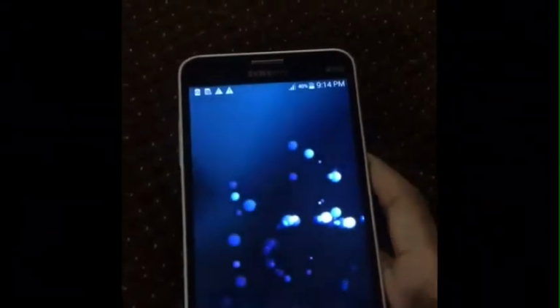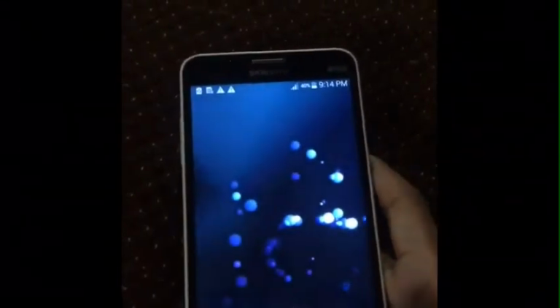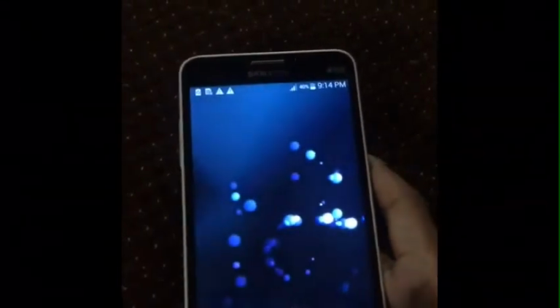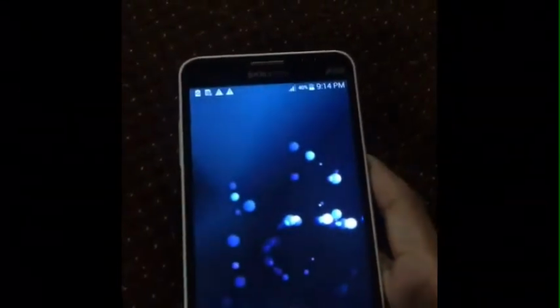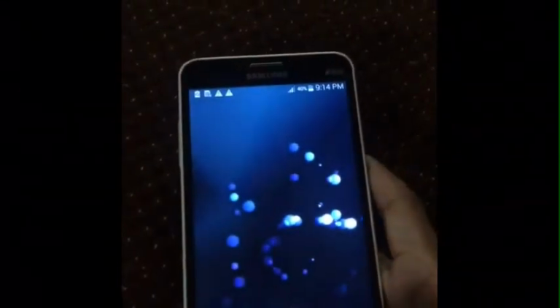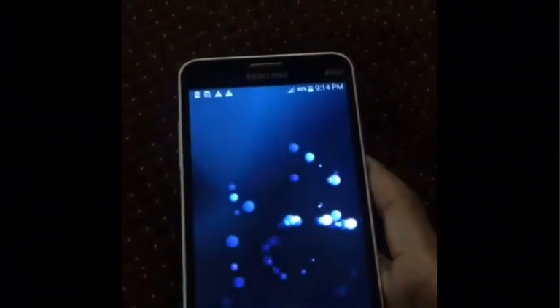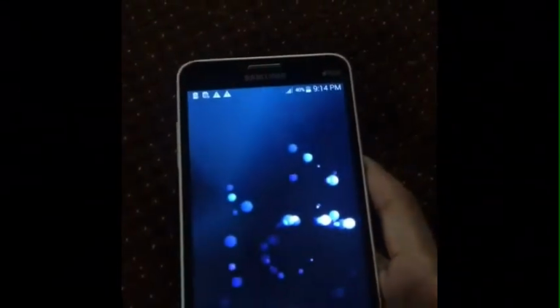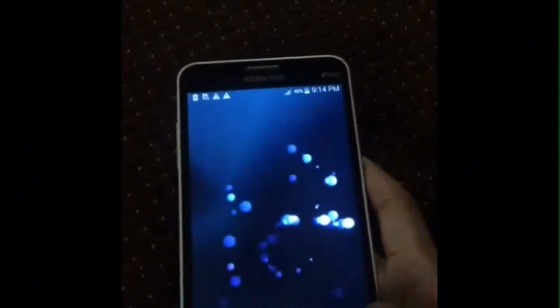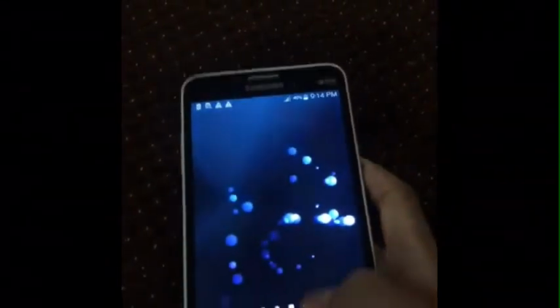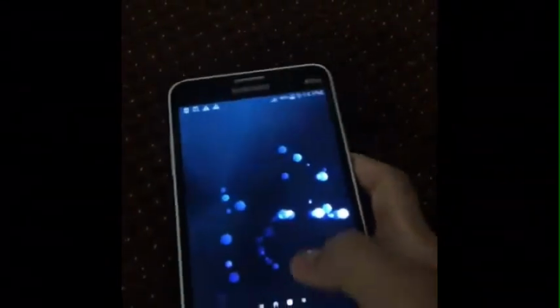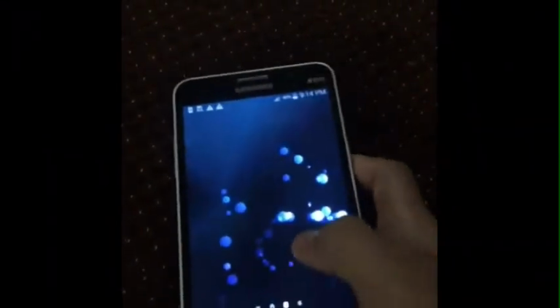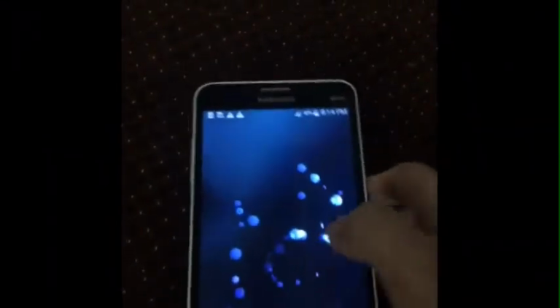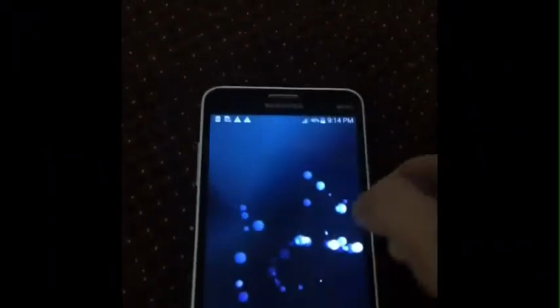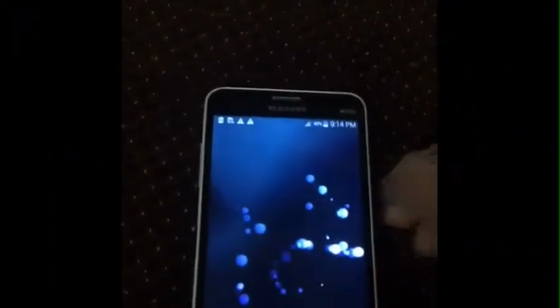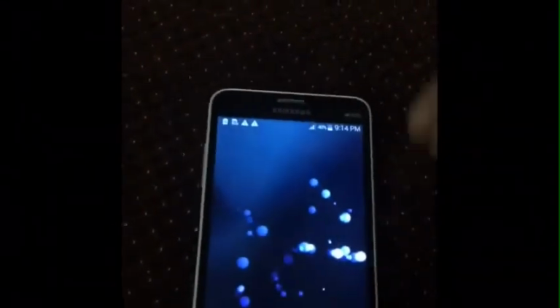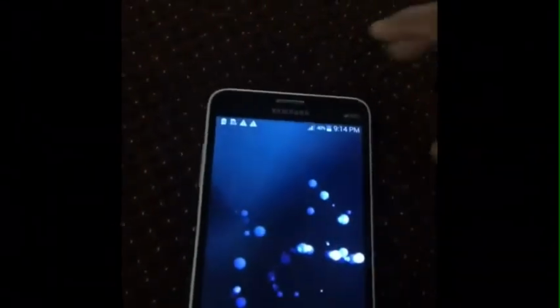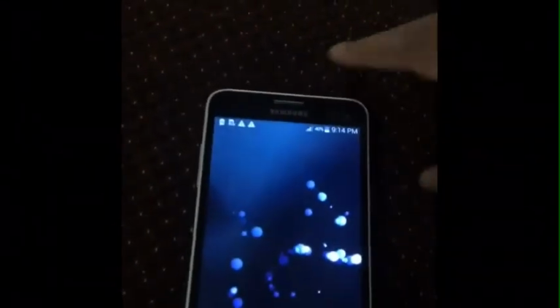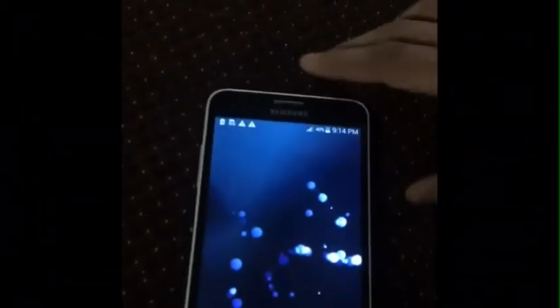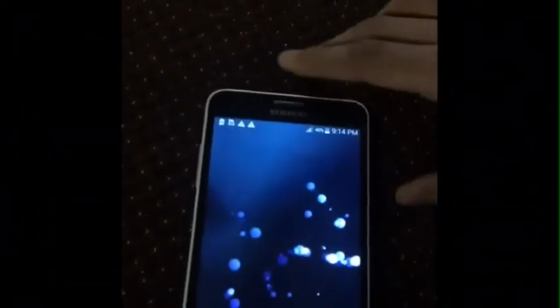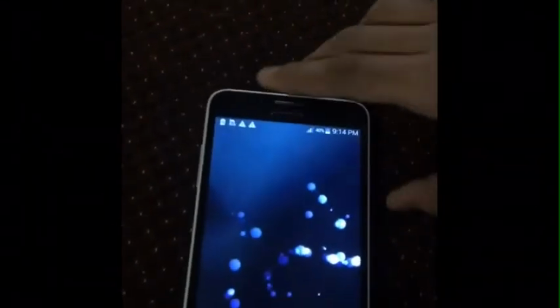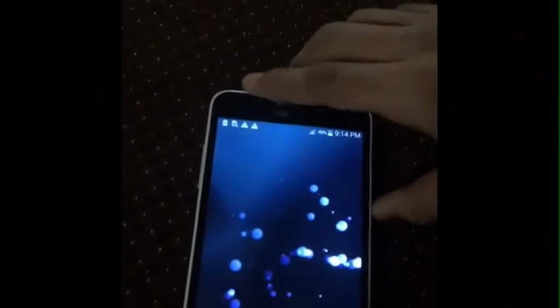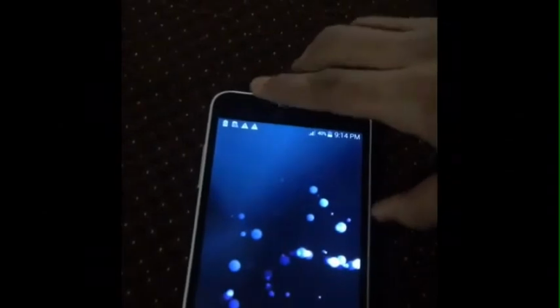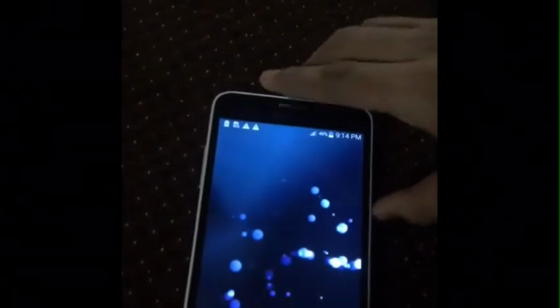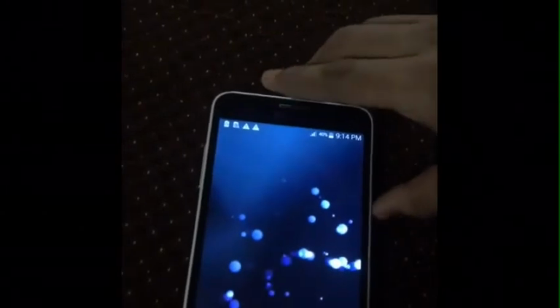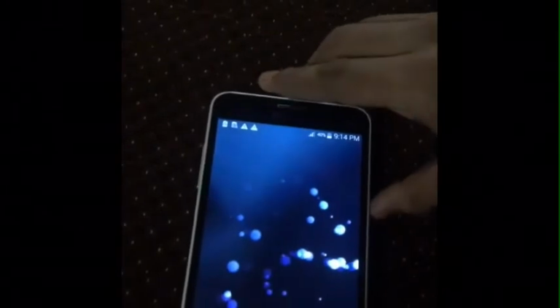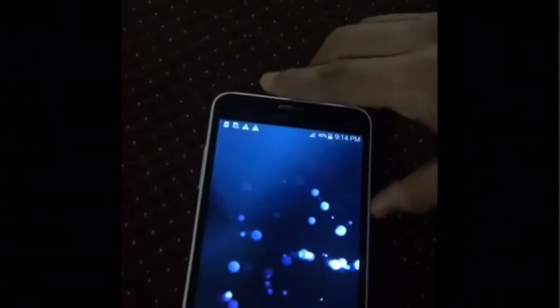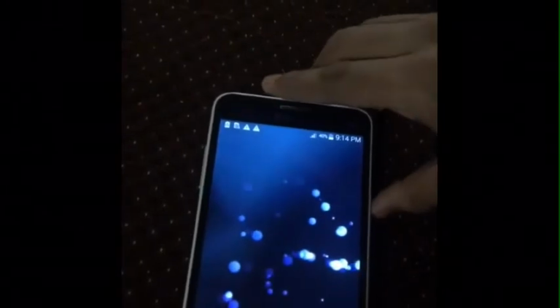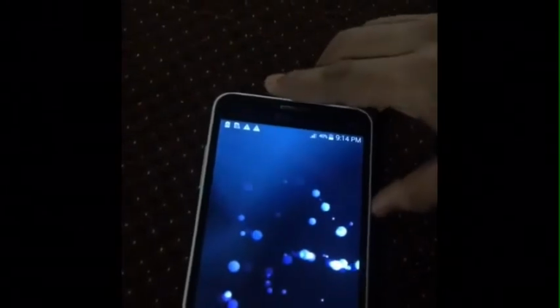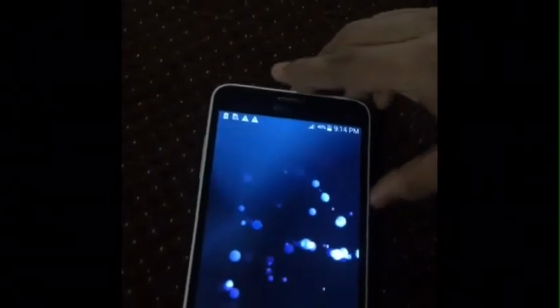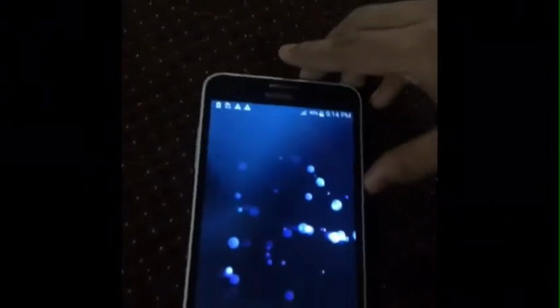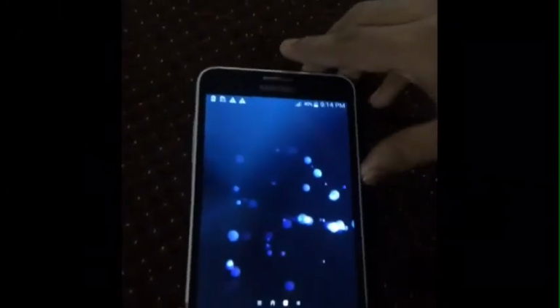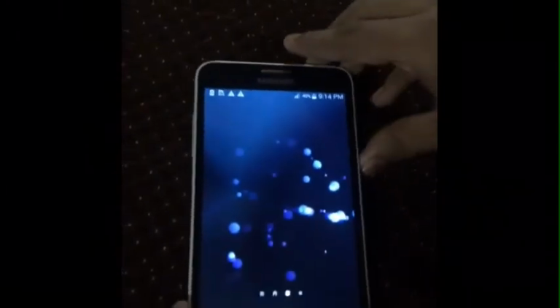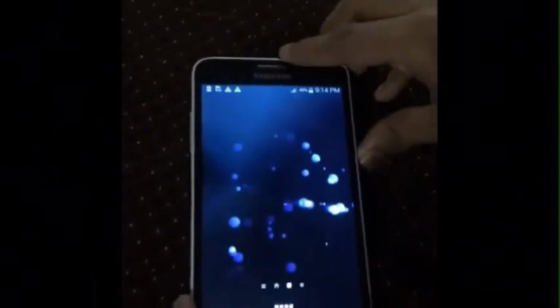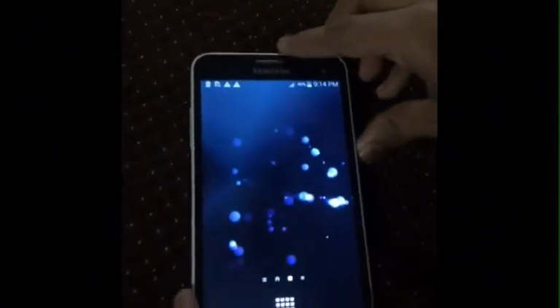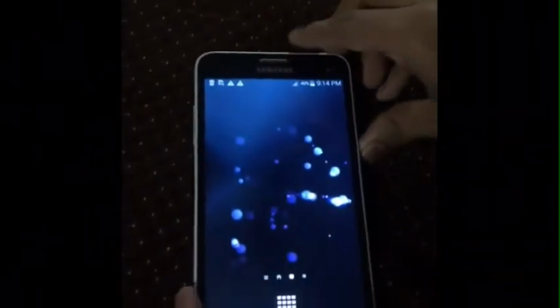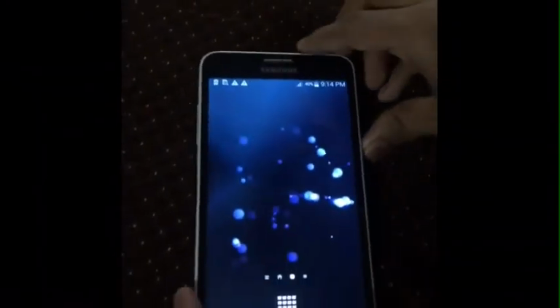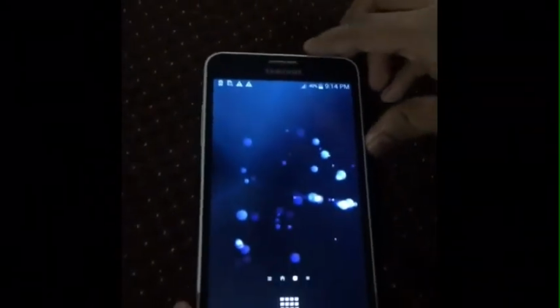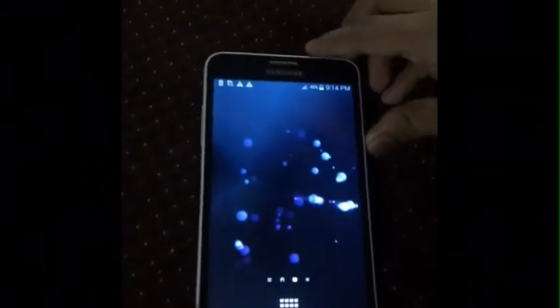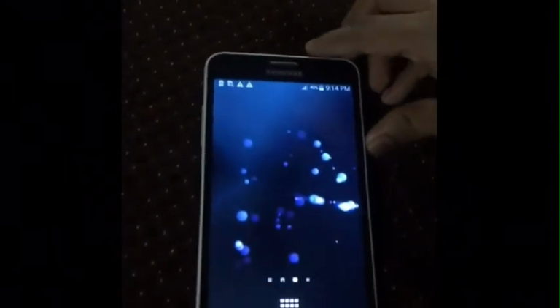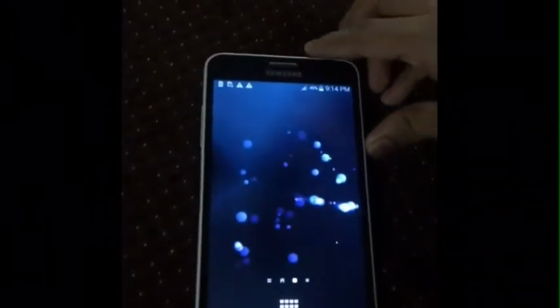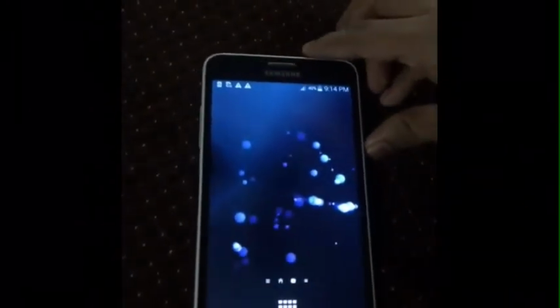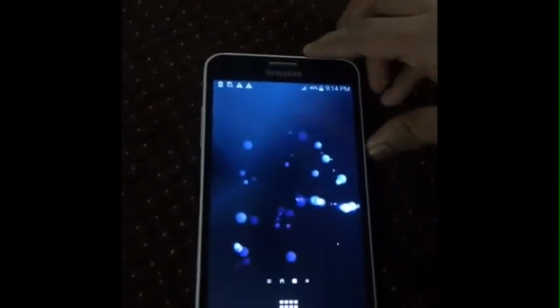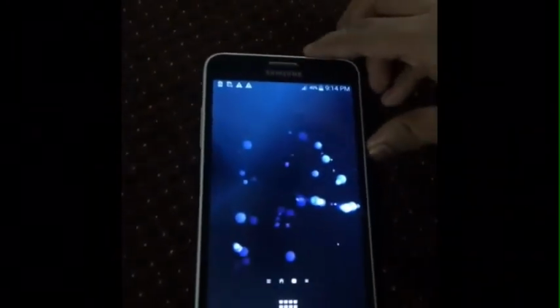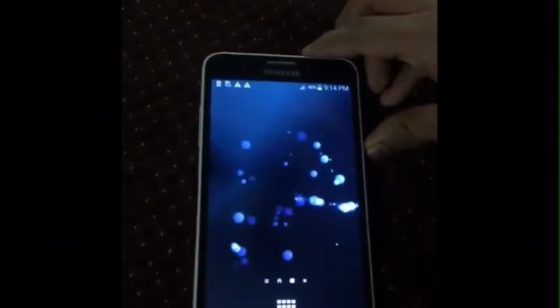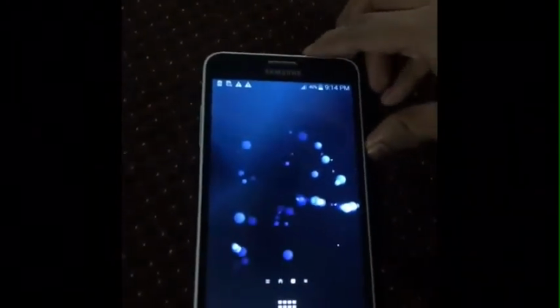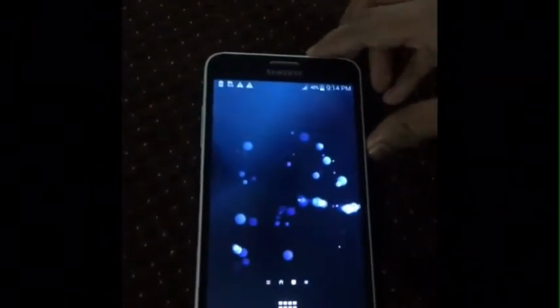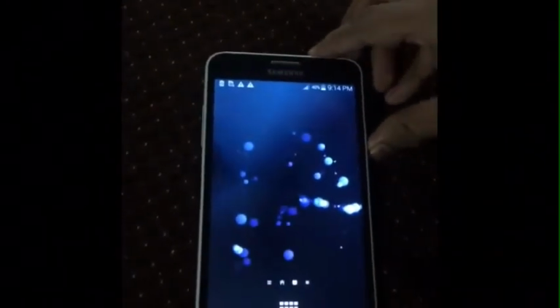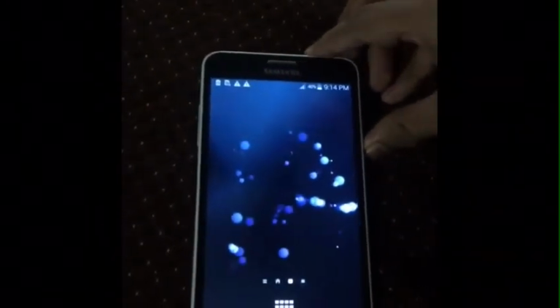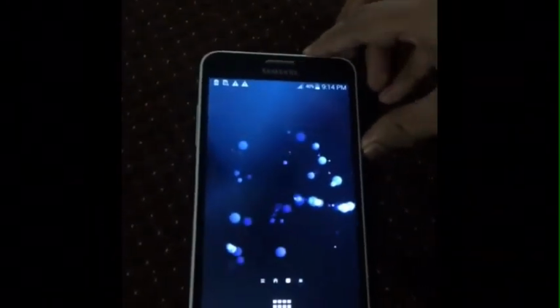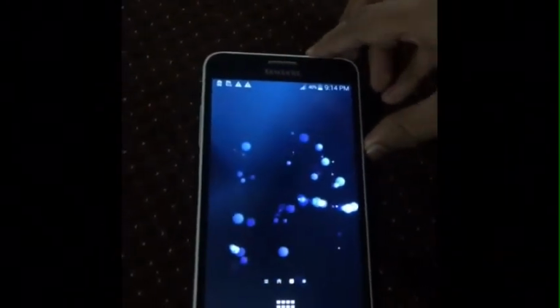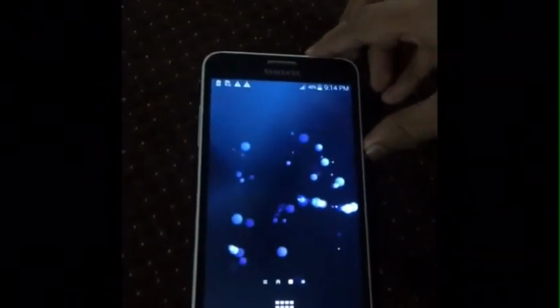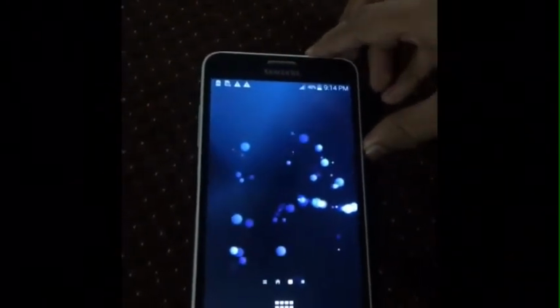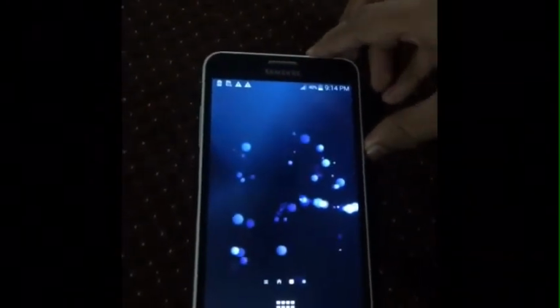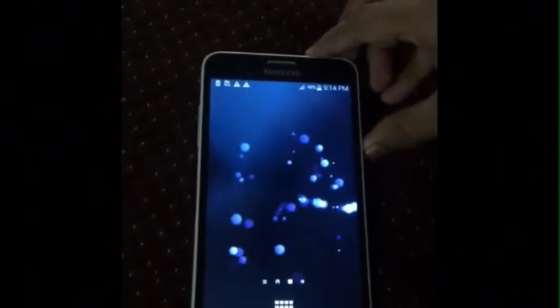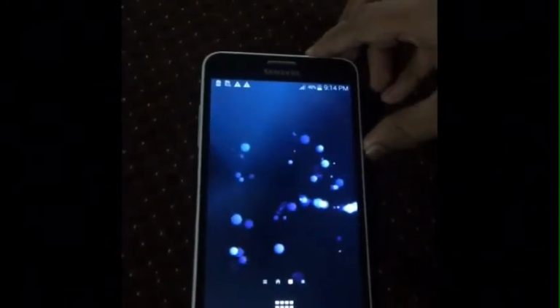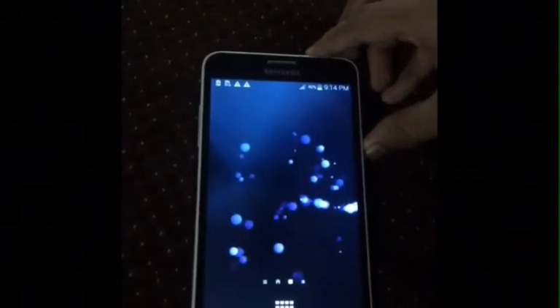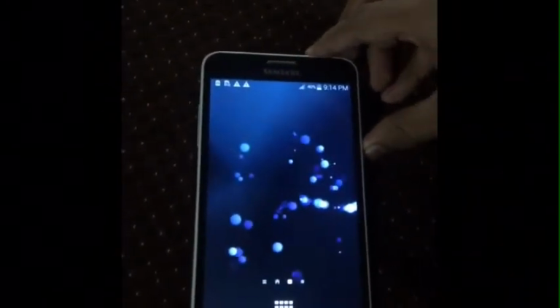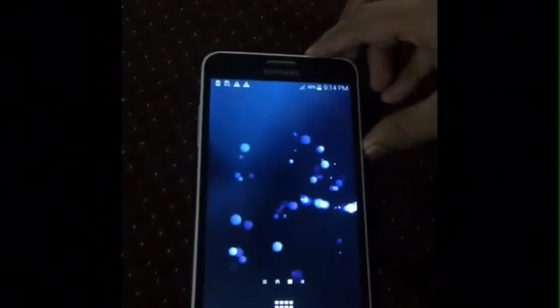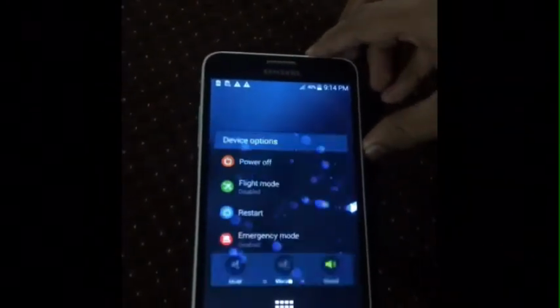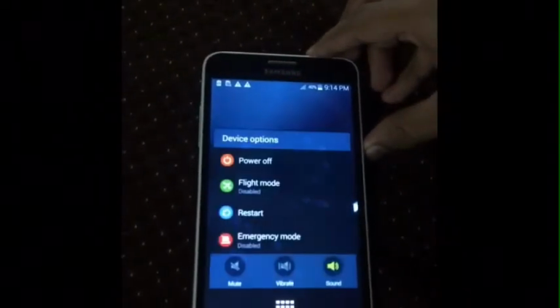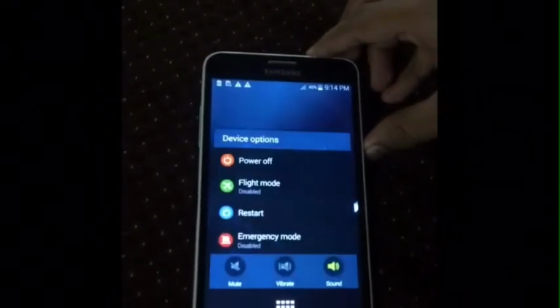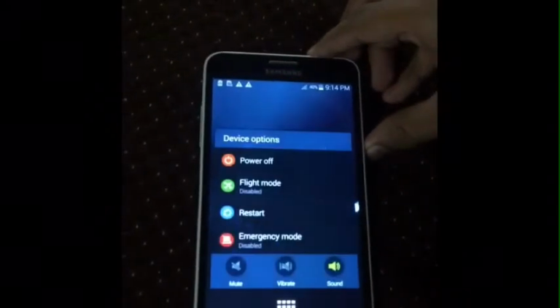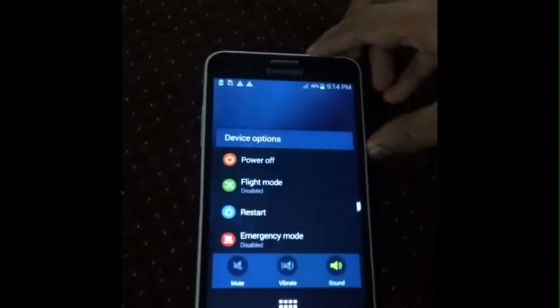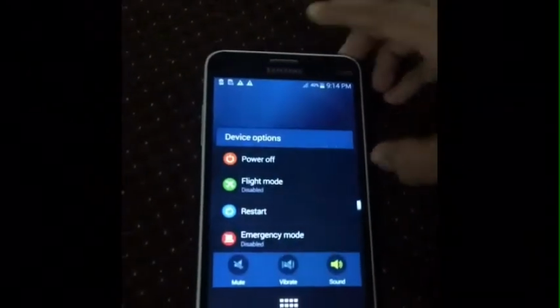But I will show you the next method, the other method which I will do. First, you need to switch off your device.